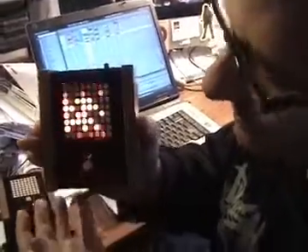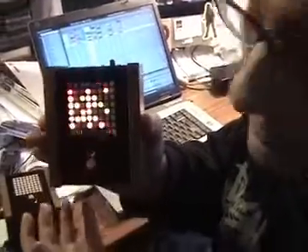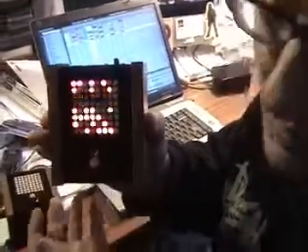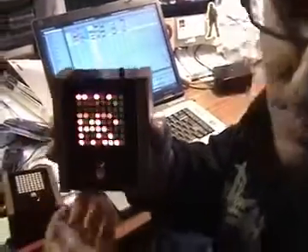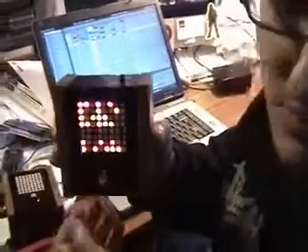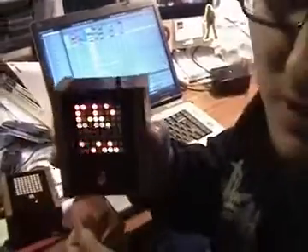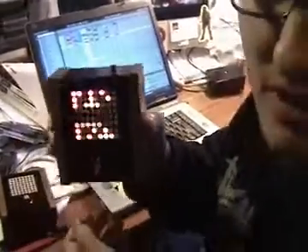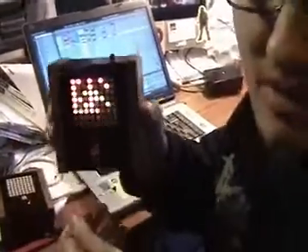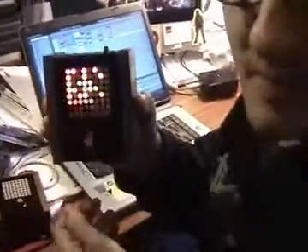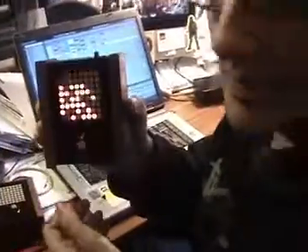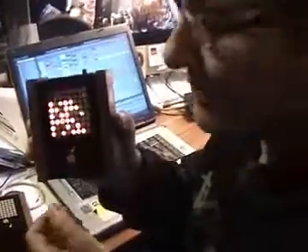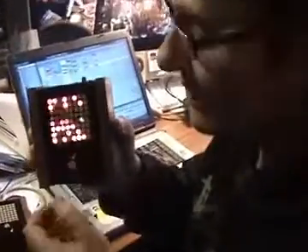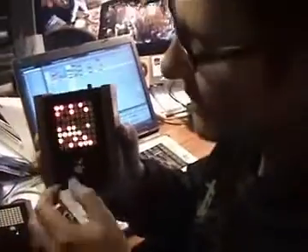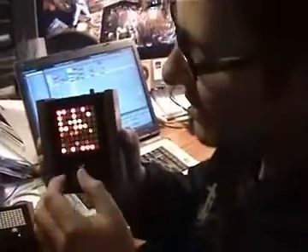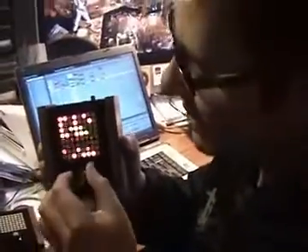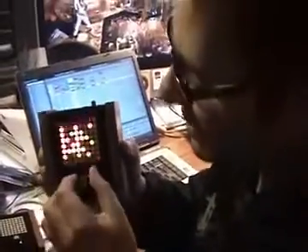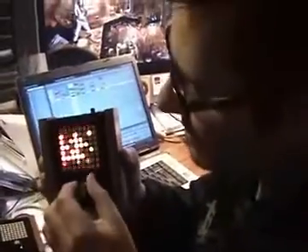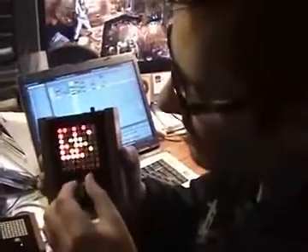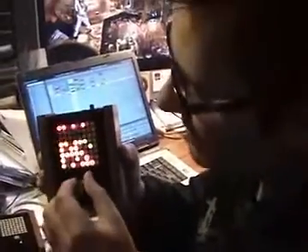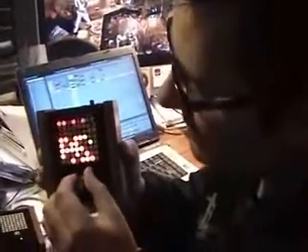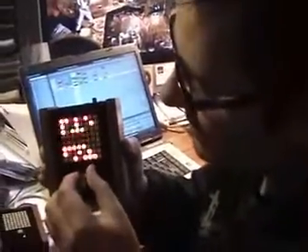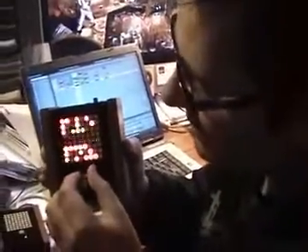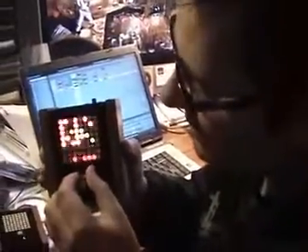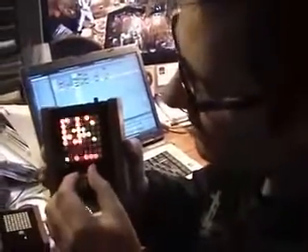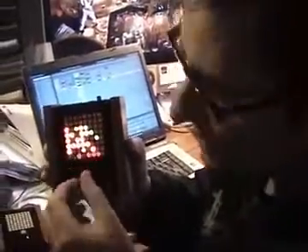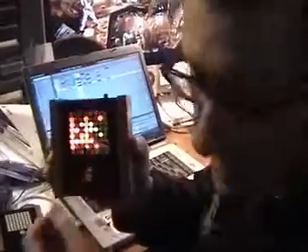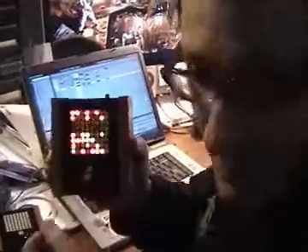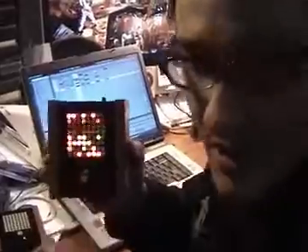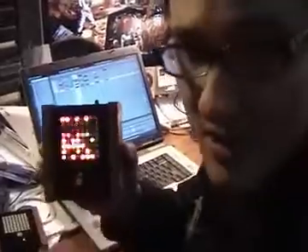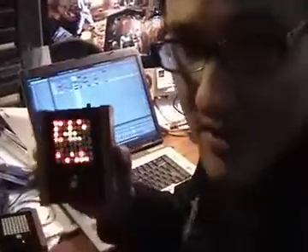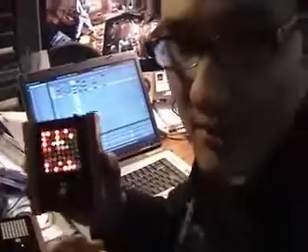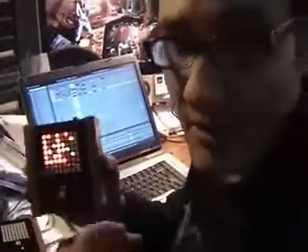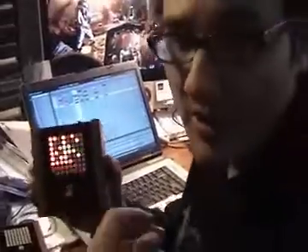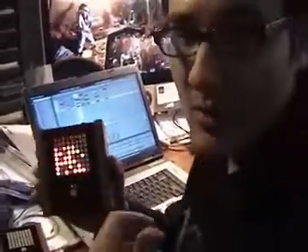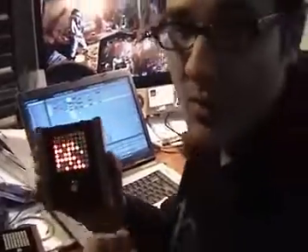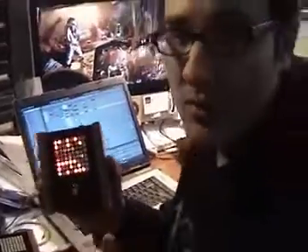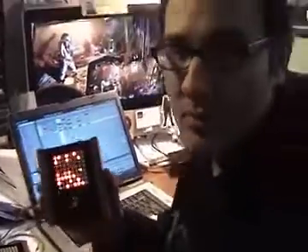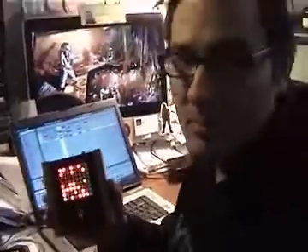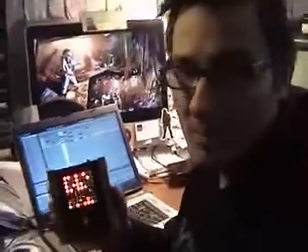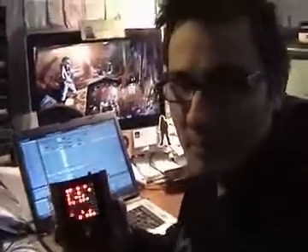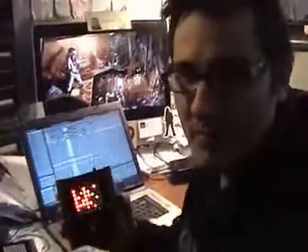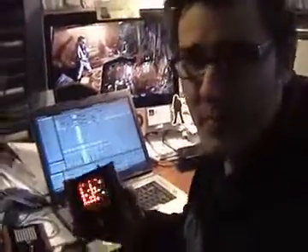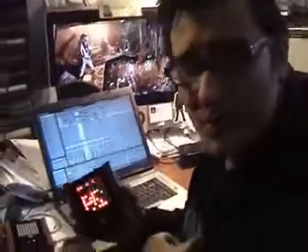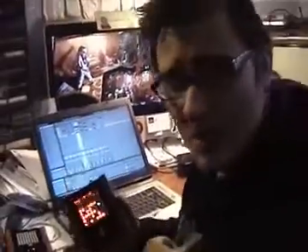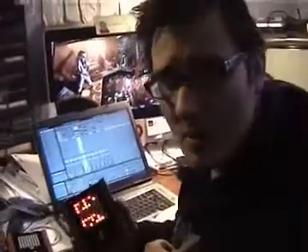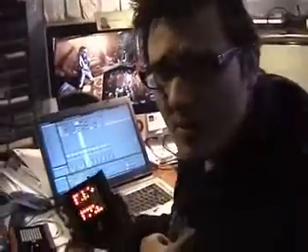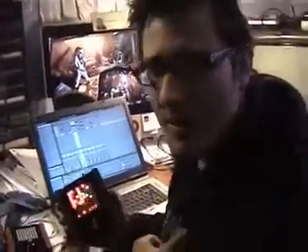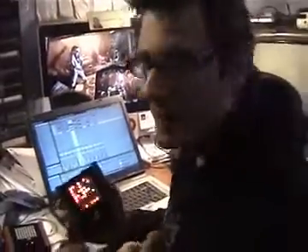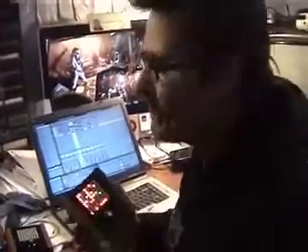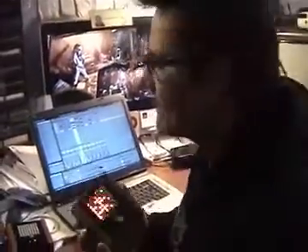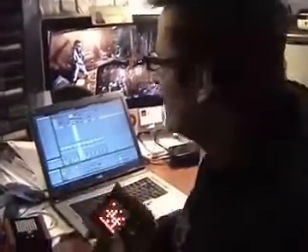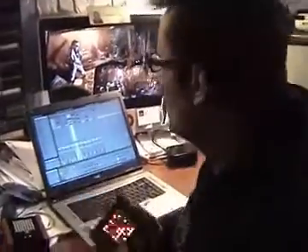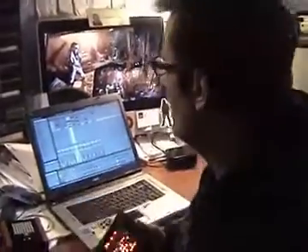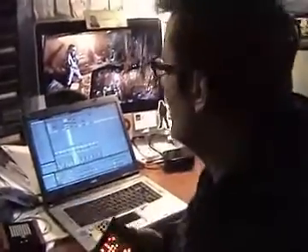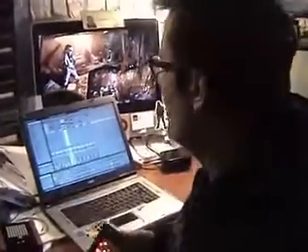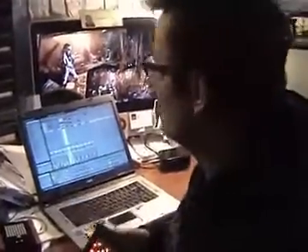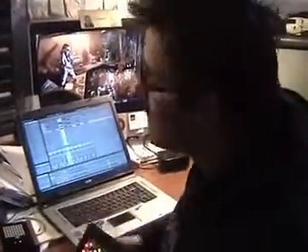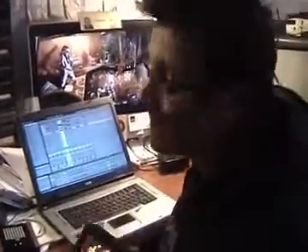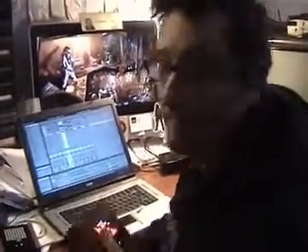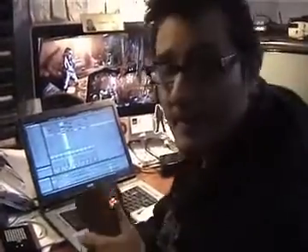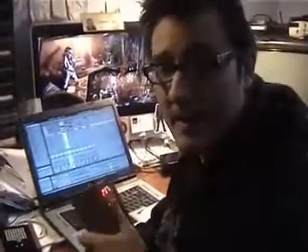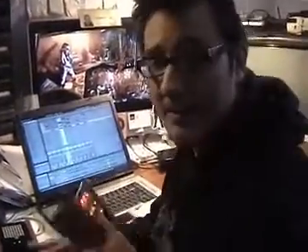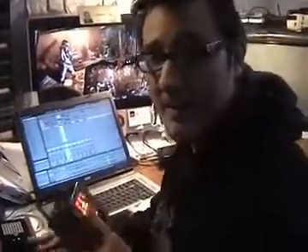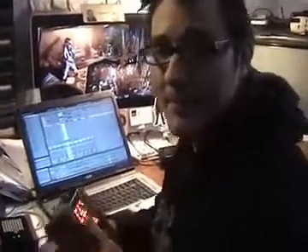So yeah, it's essentially freaking awesome and so am I. That's it.